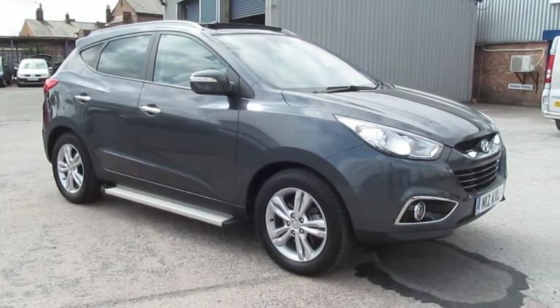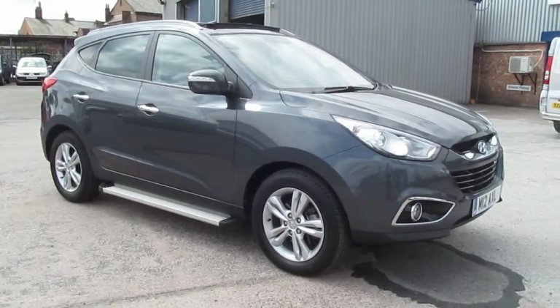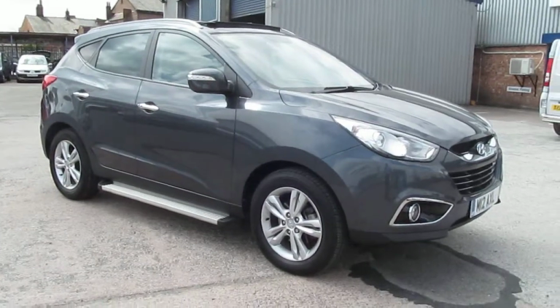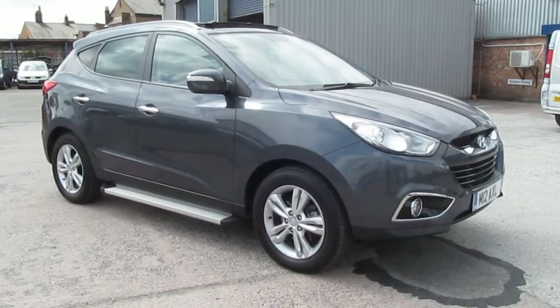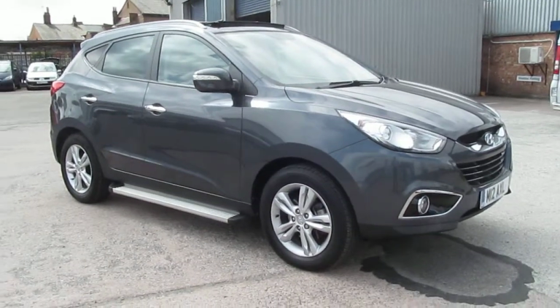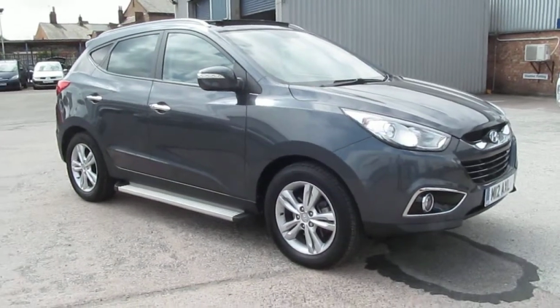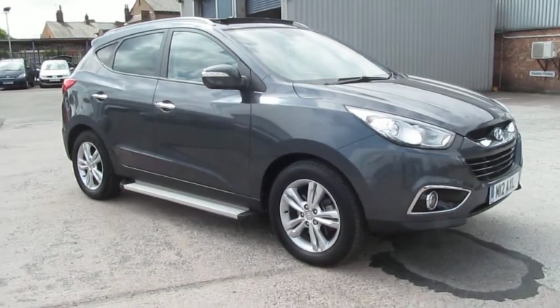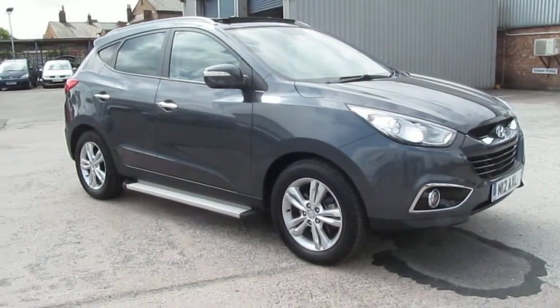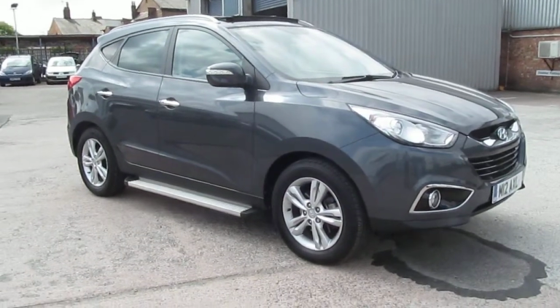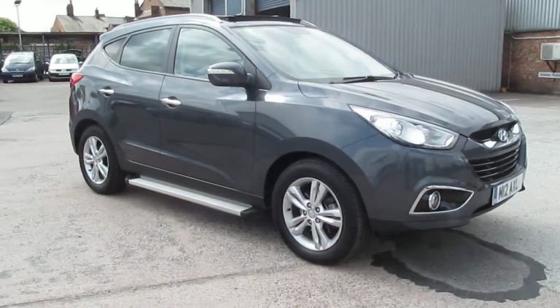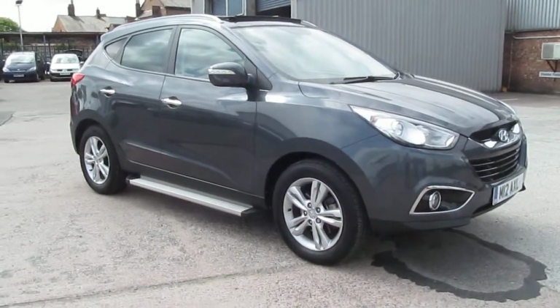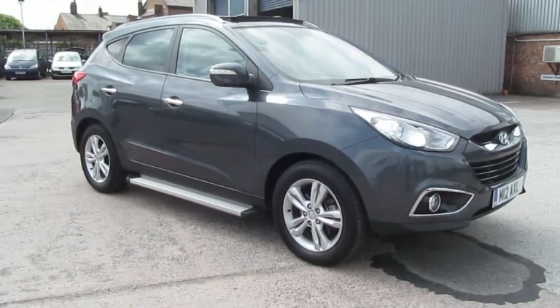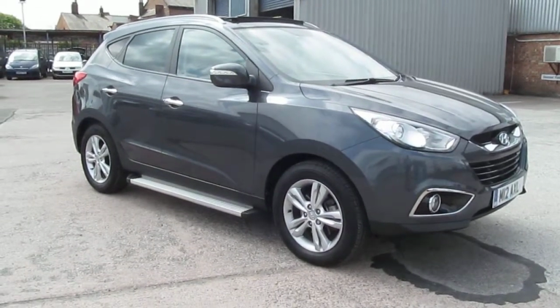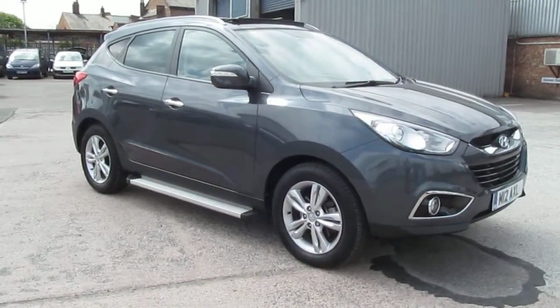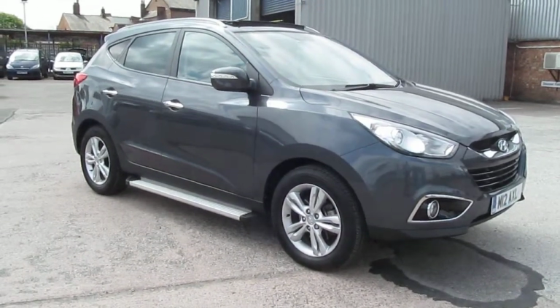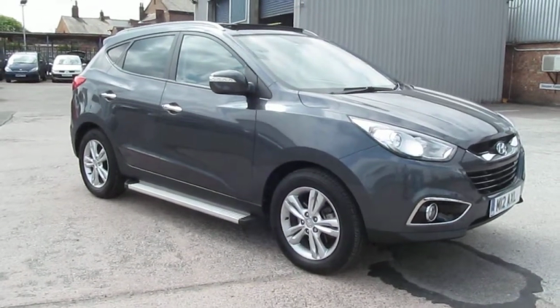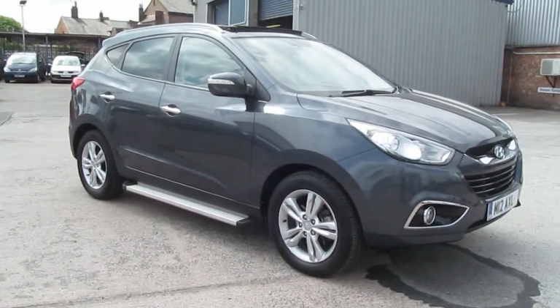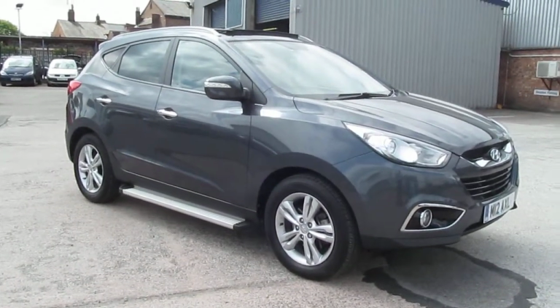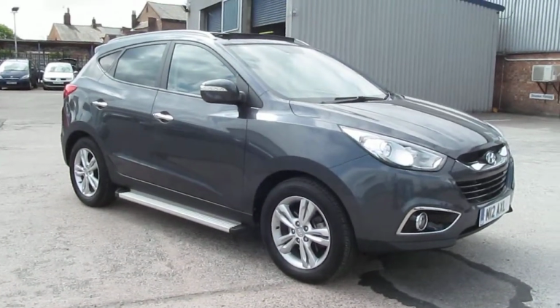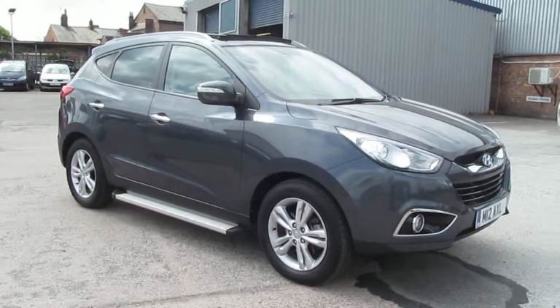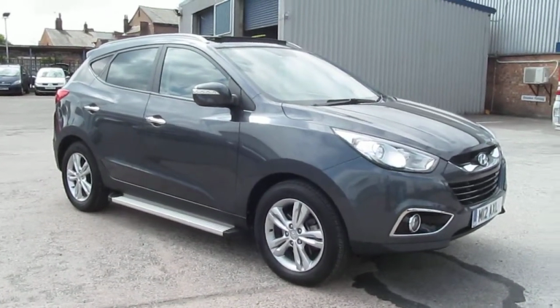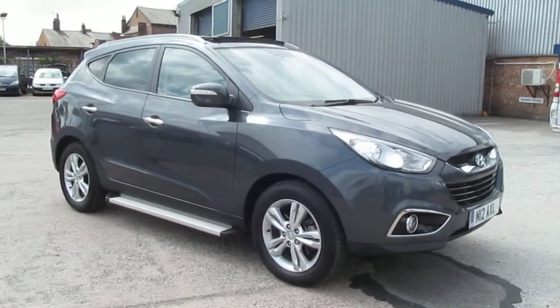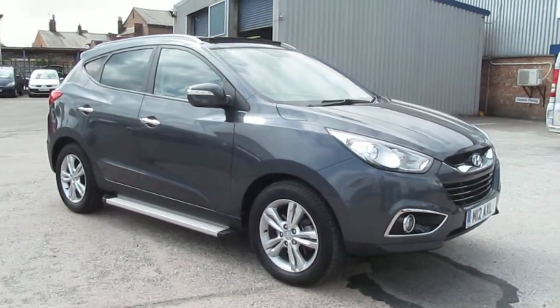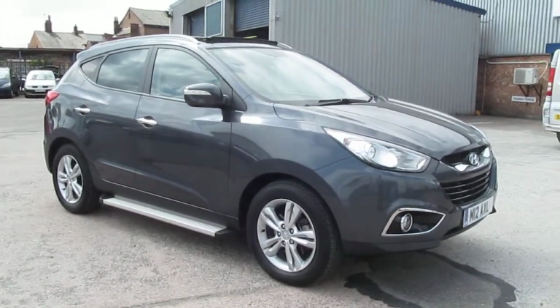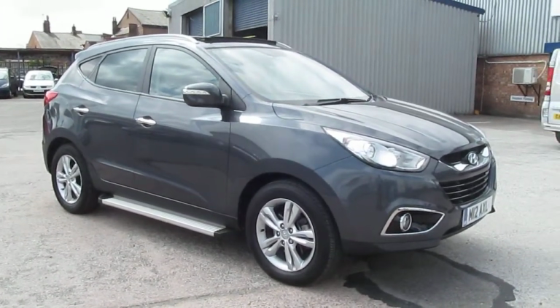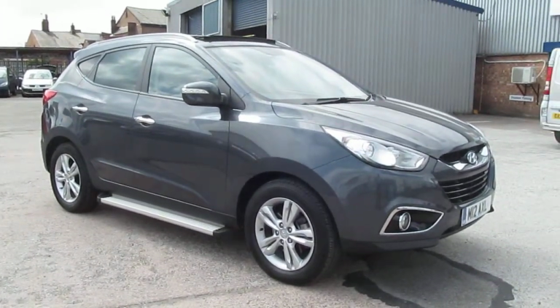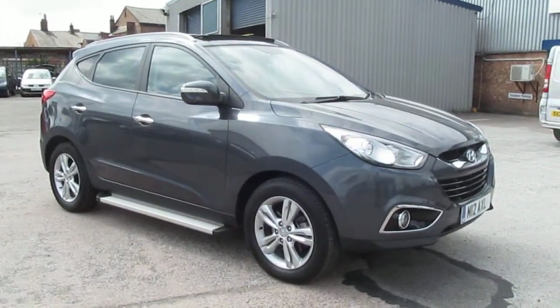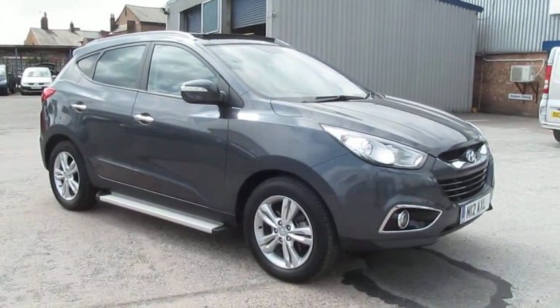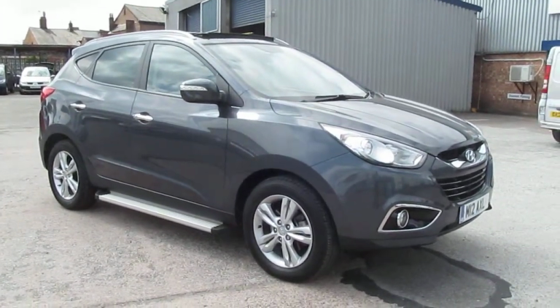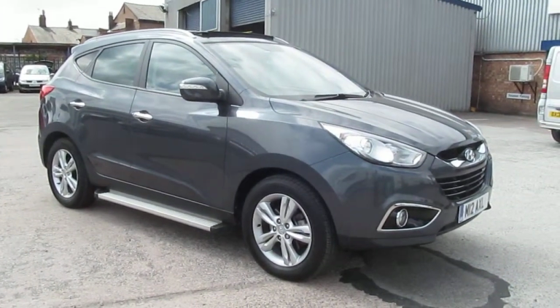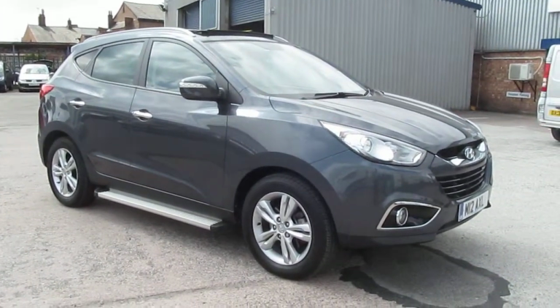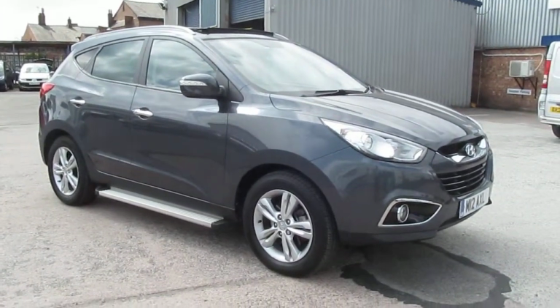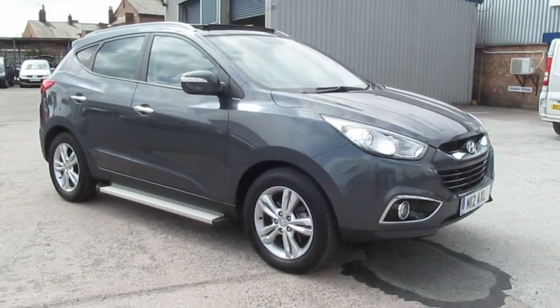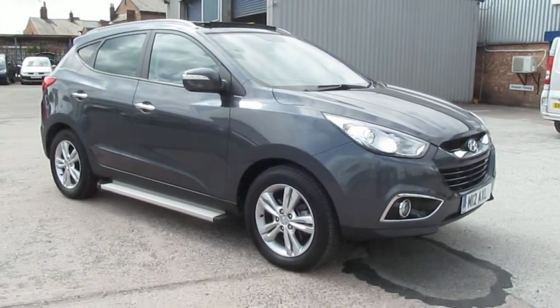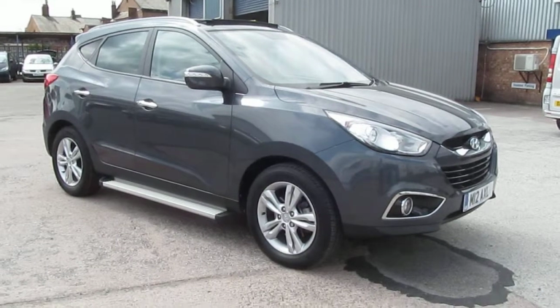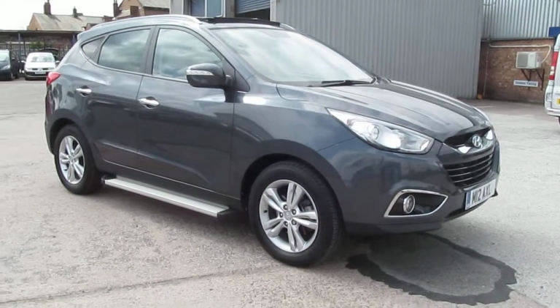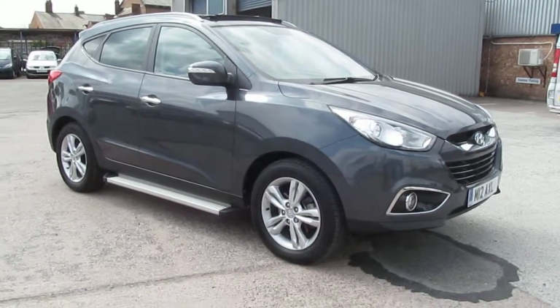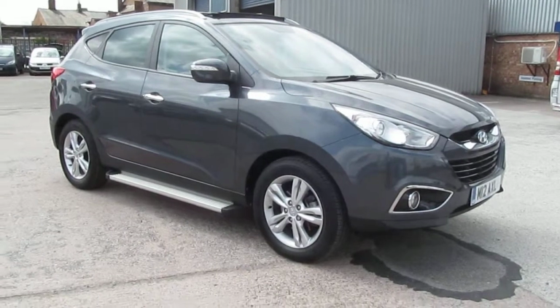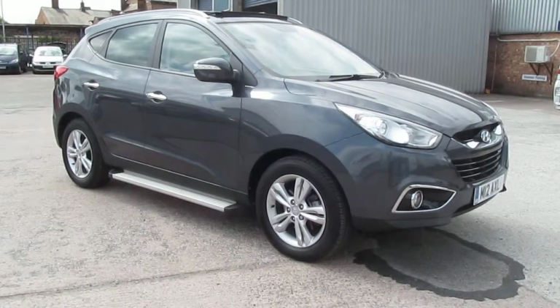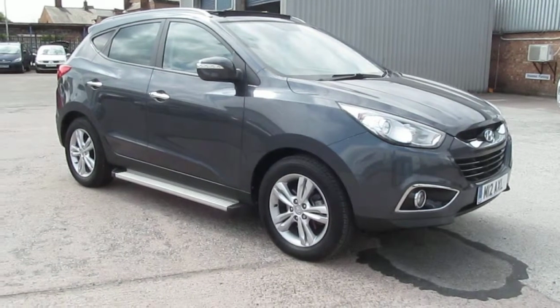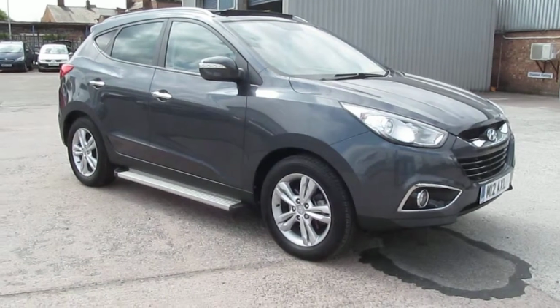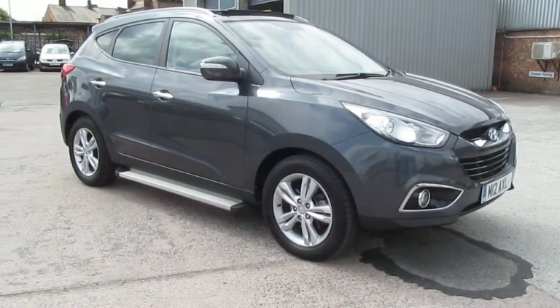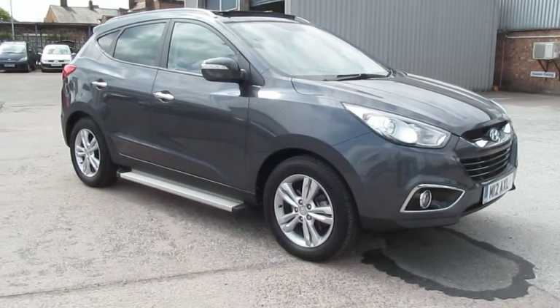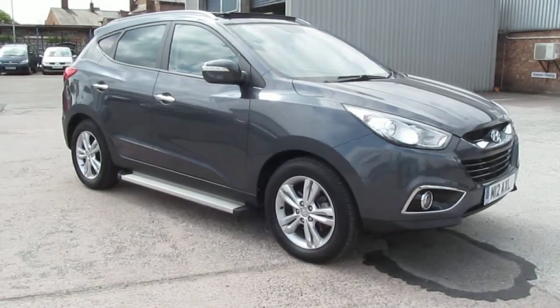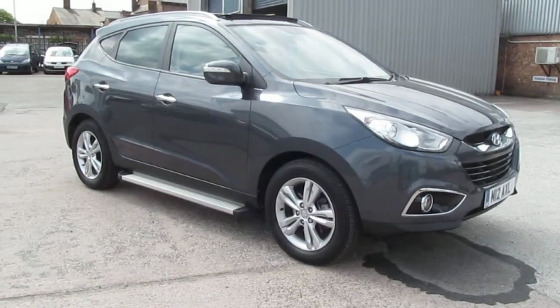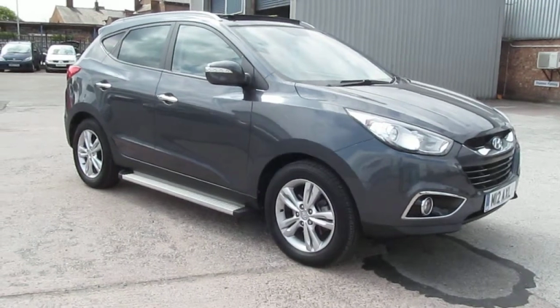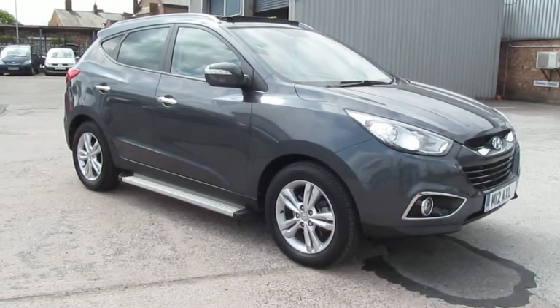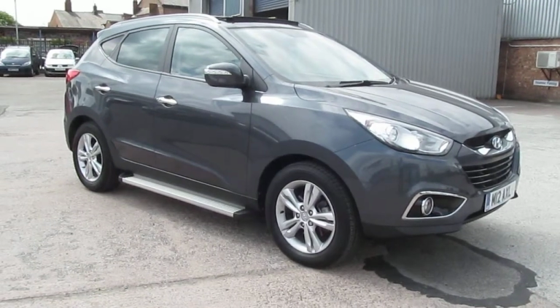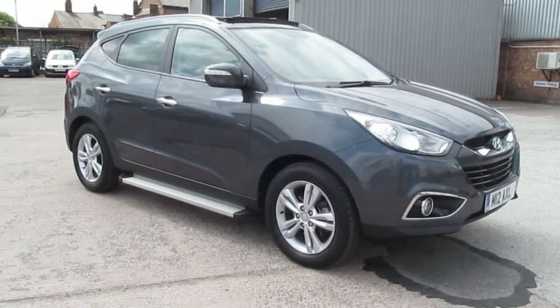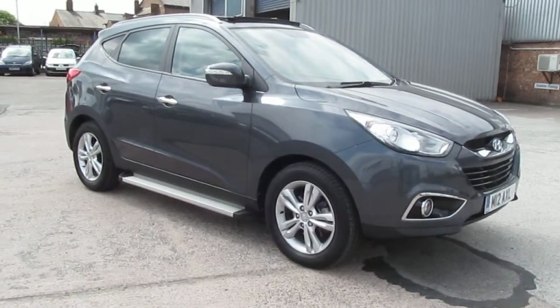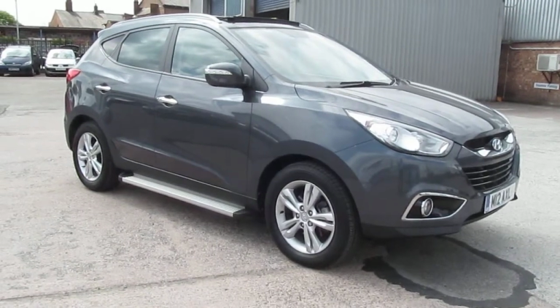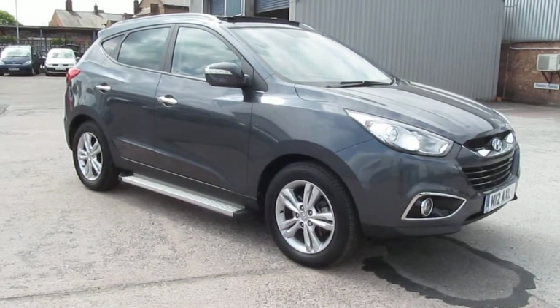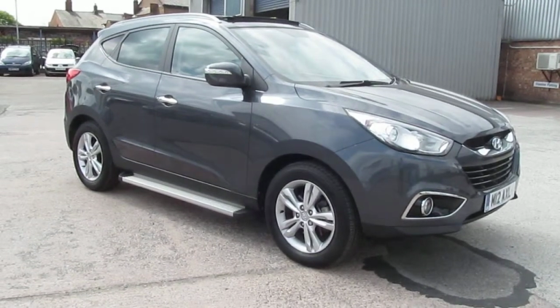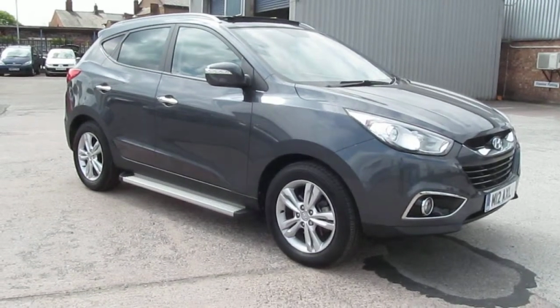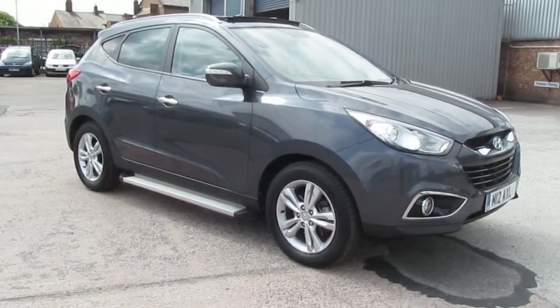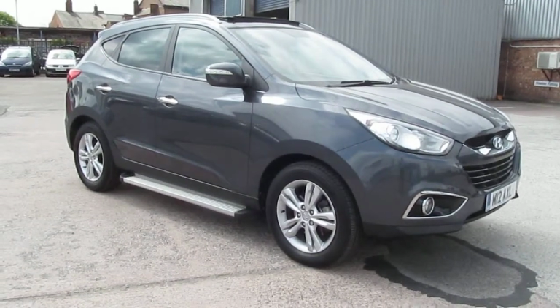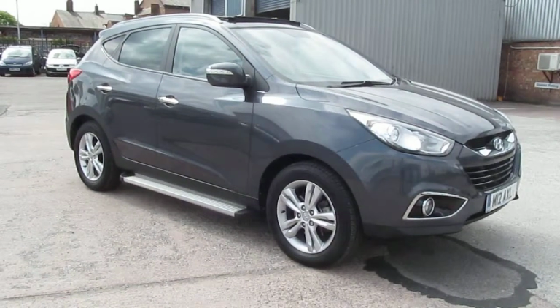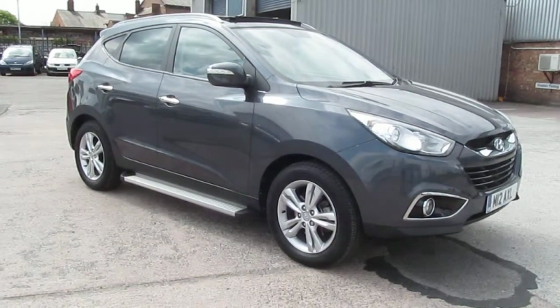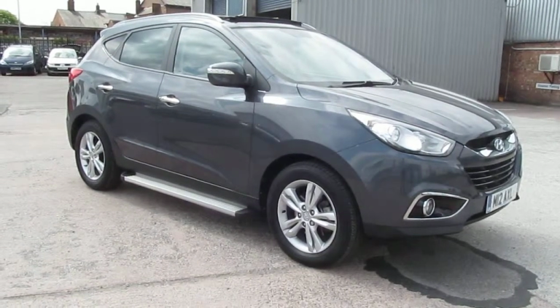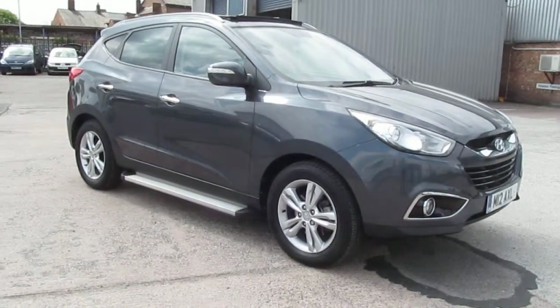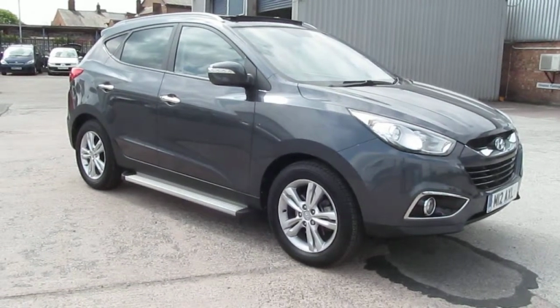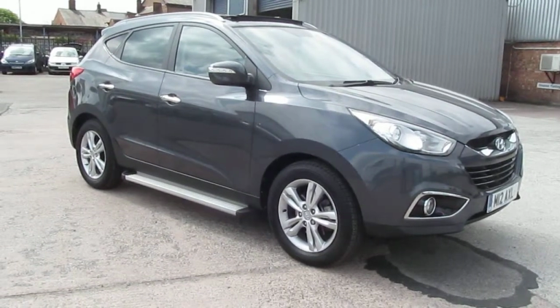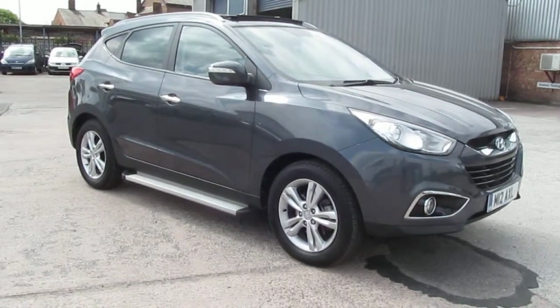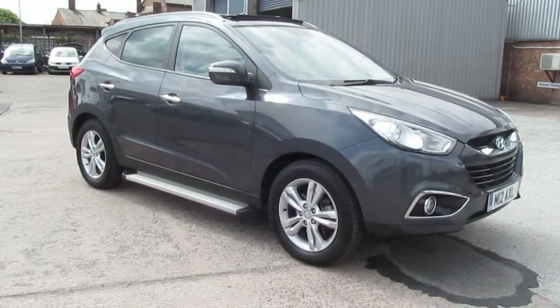Hello and welcome to Rybrook Jaguar here at Warrington. I'd like to show you a video of our Hyundai iX35 diesel.